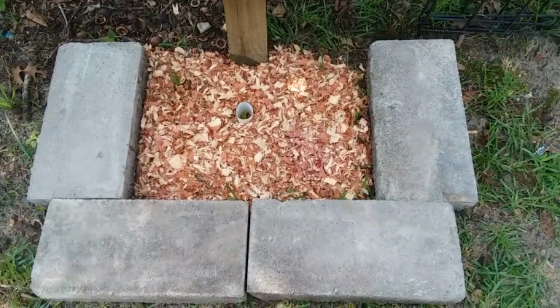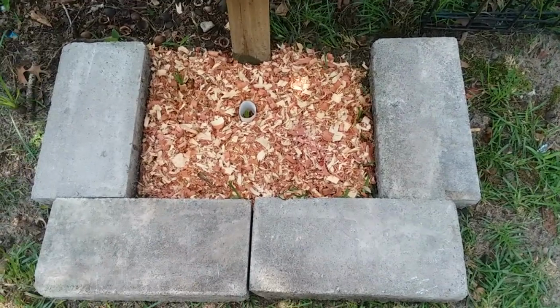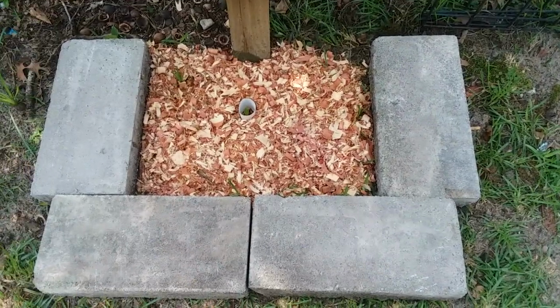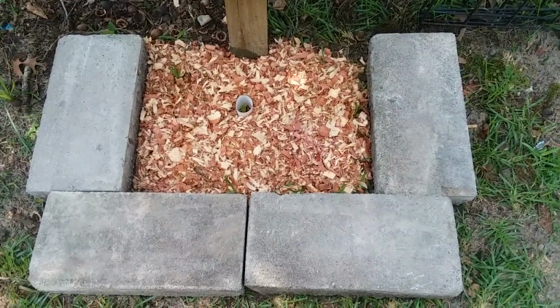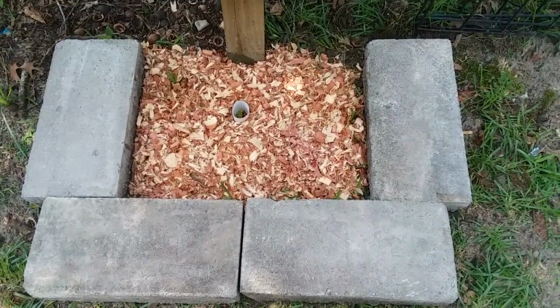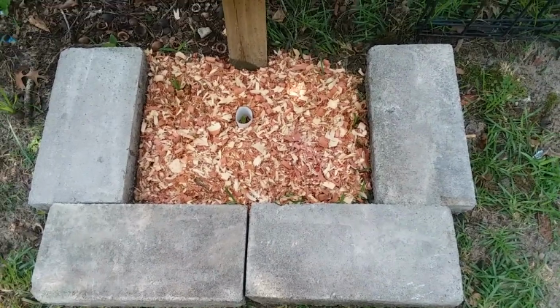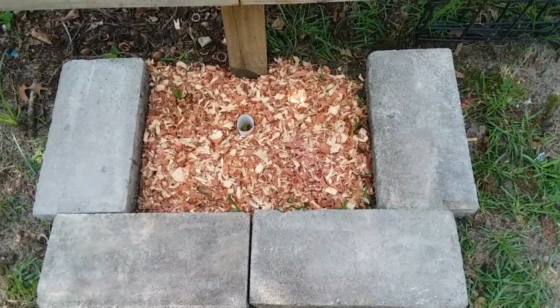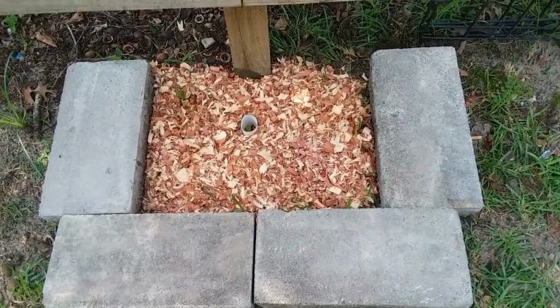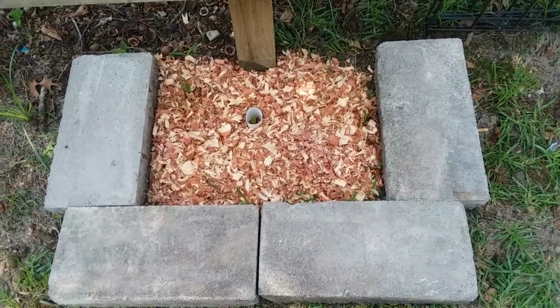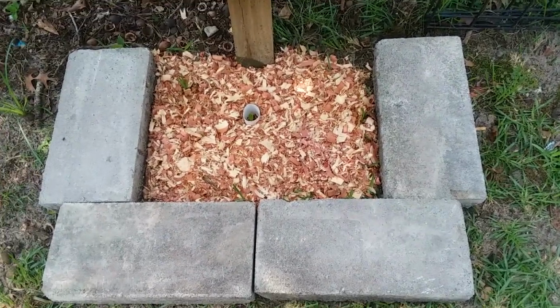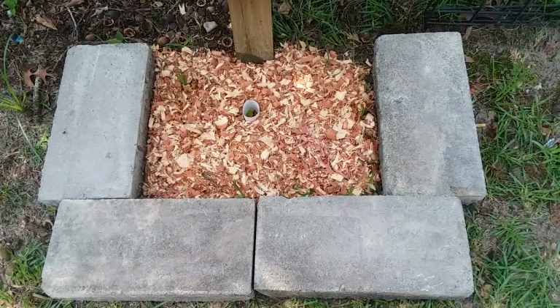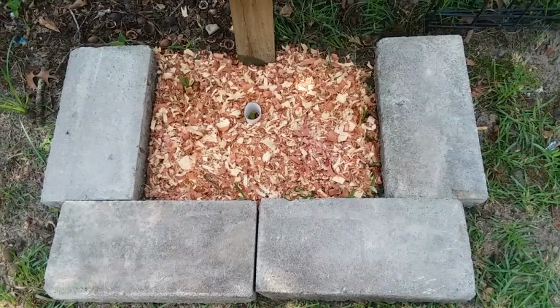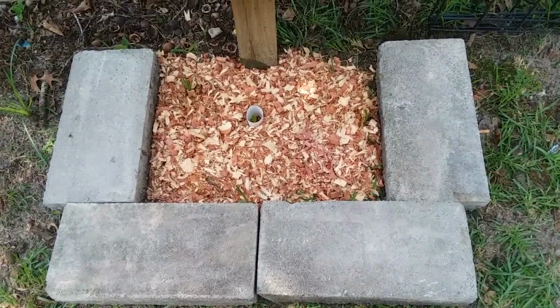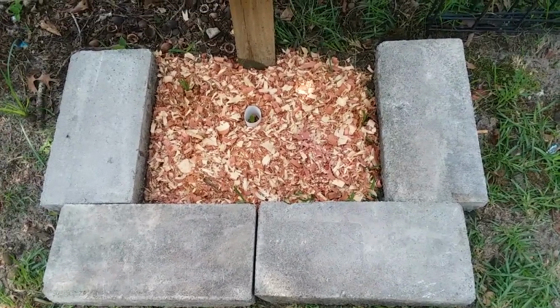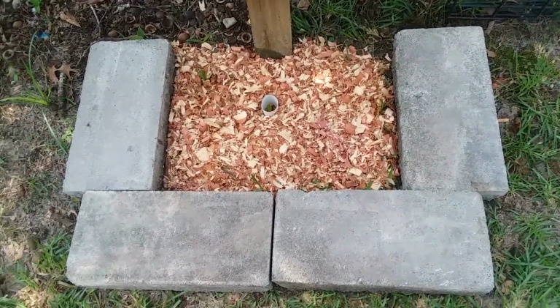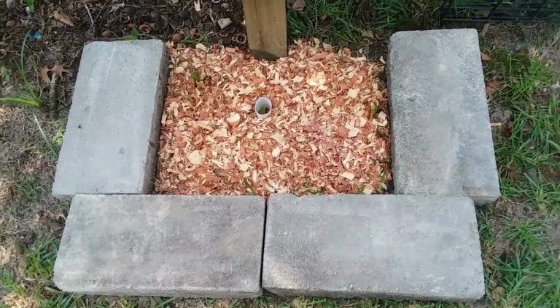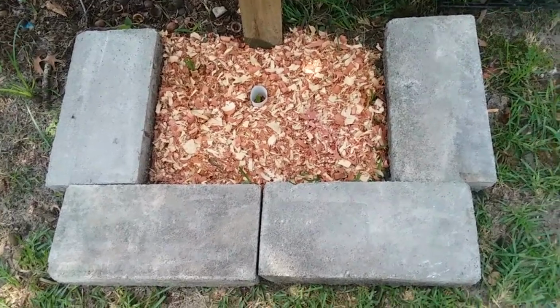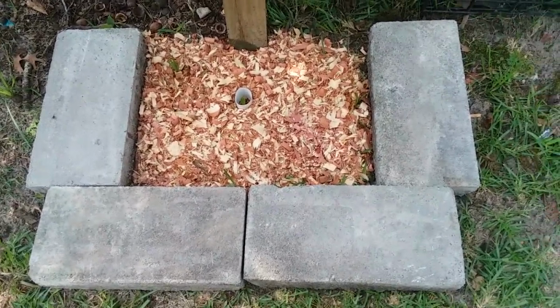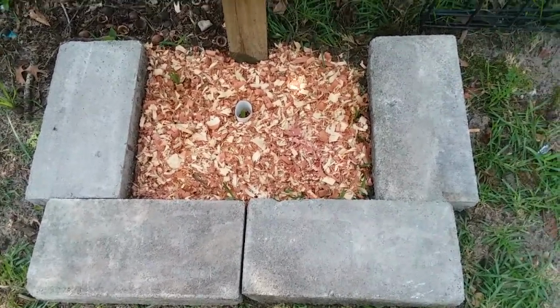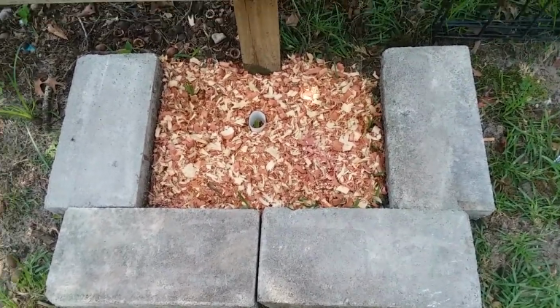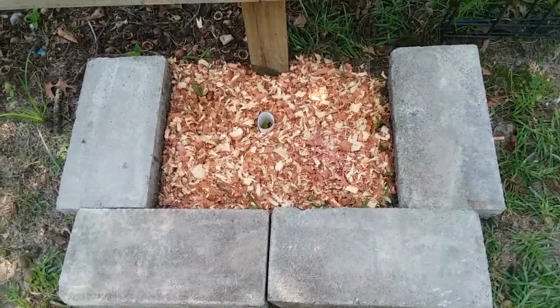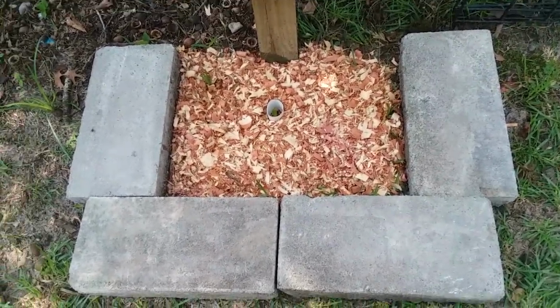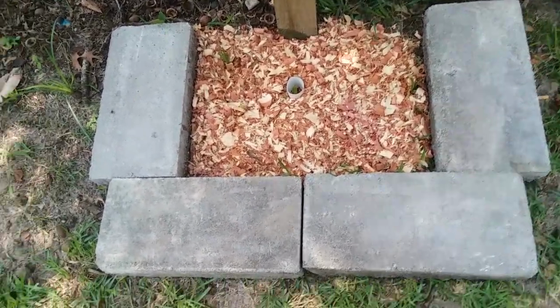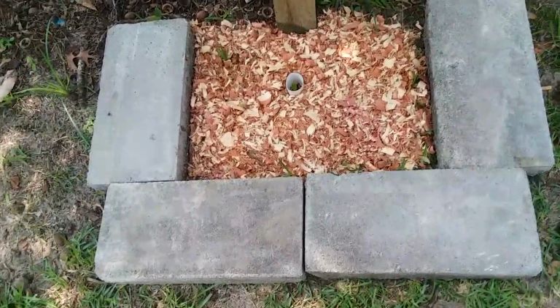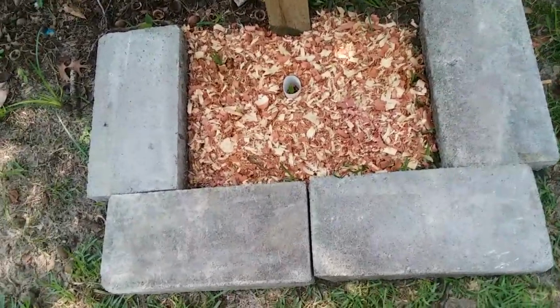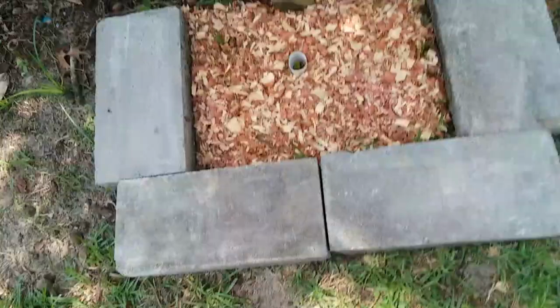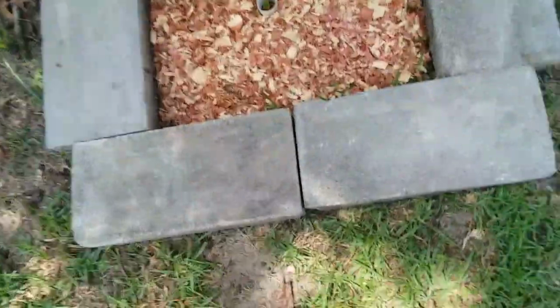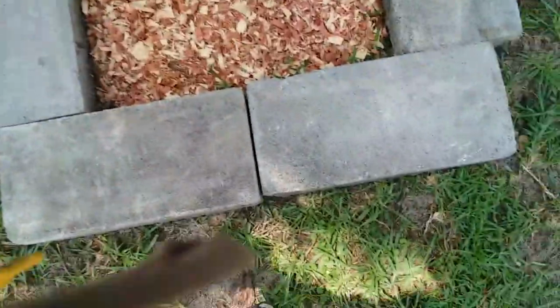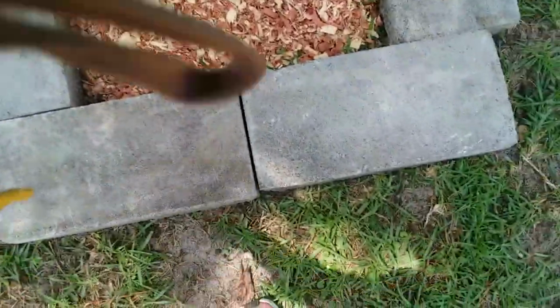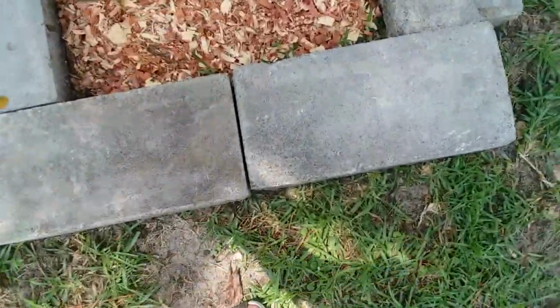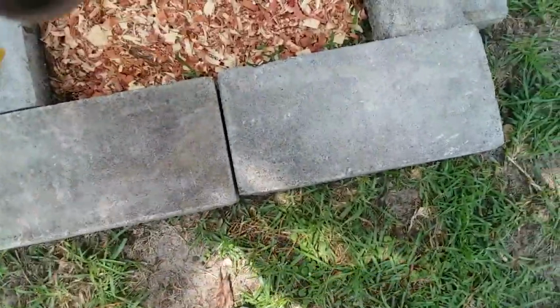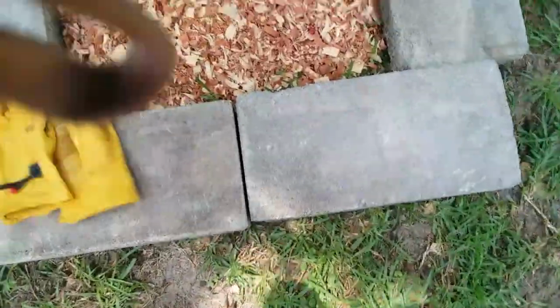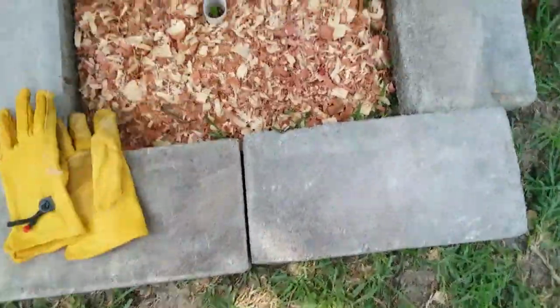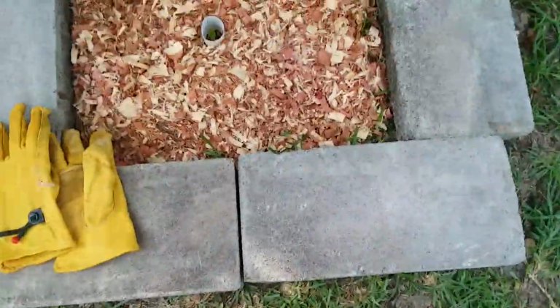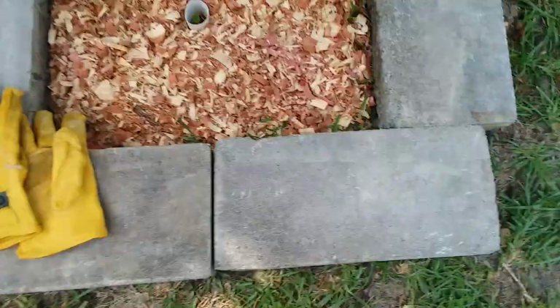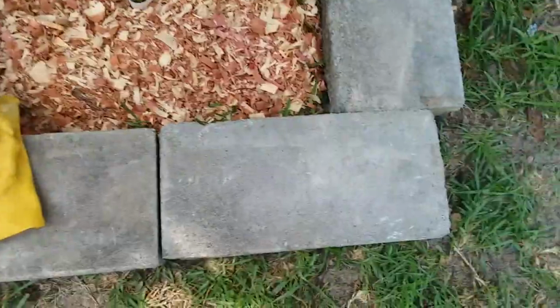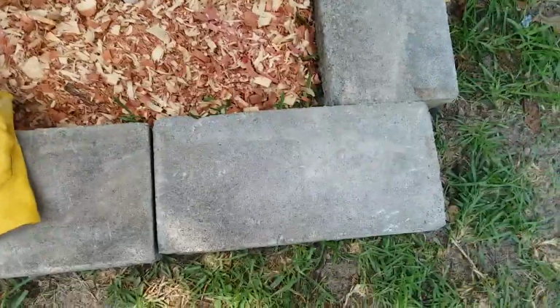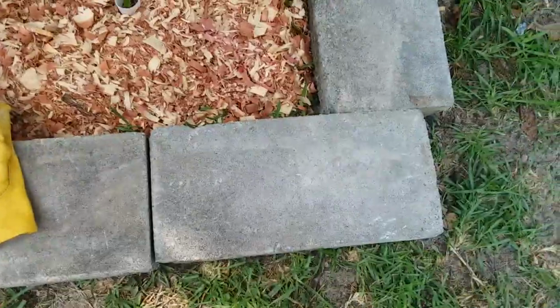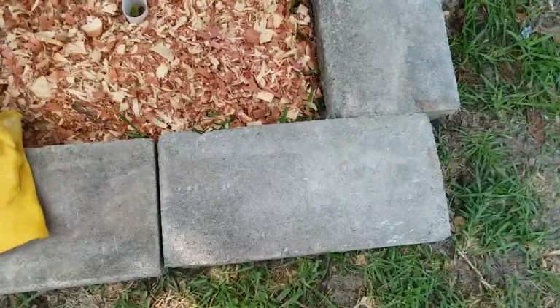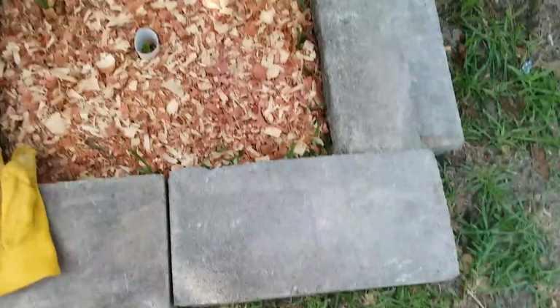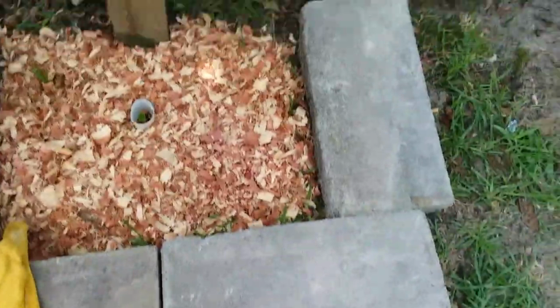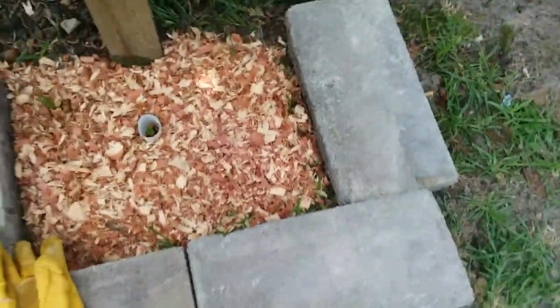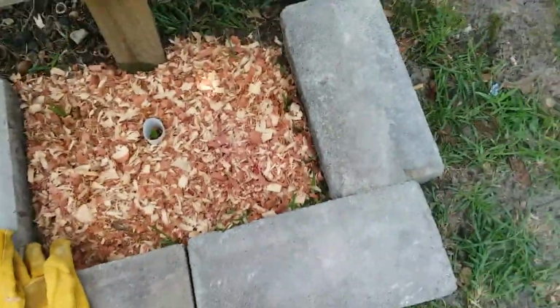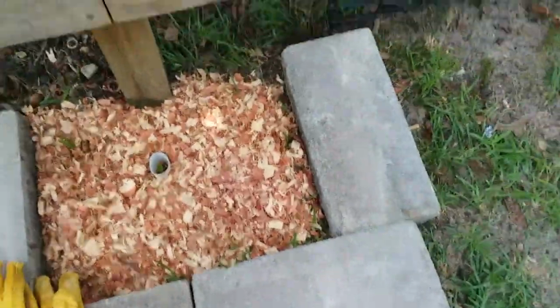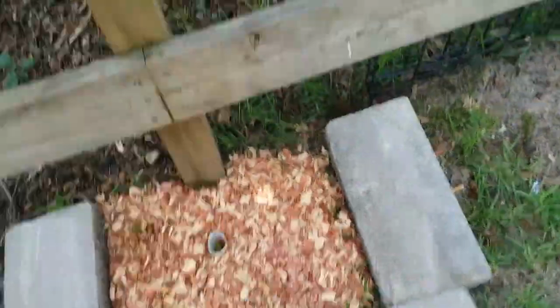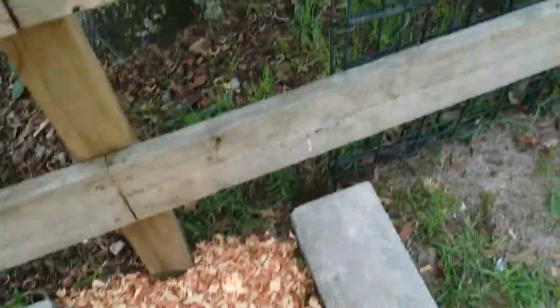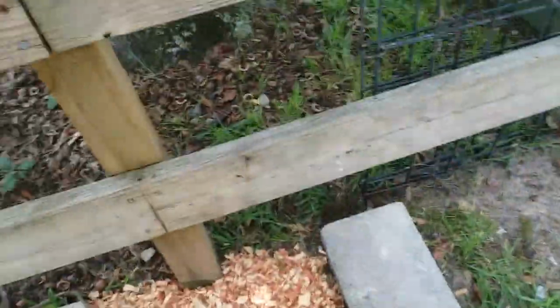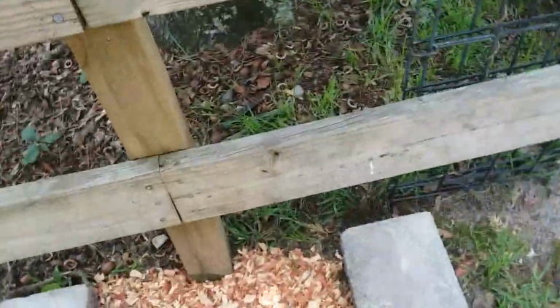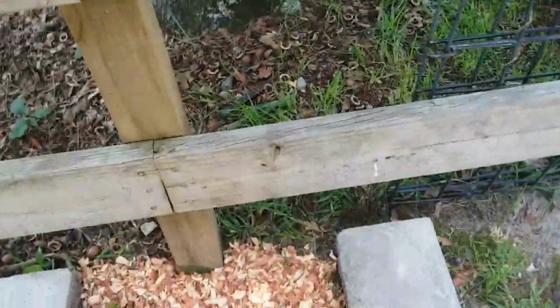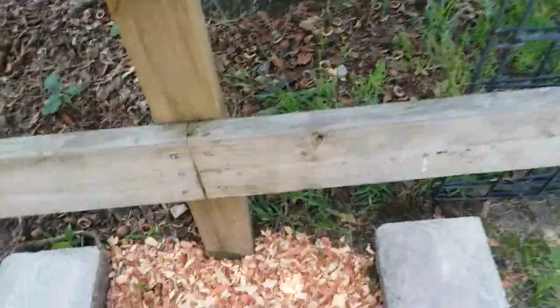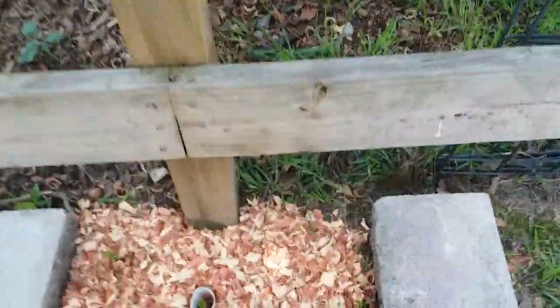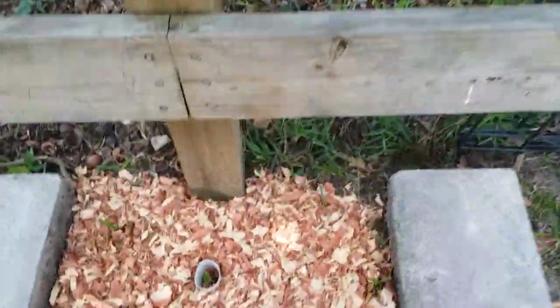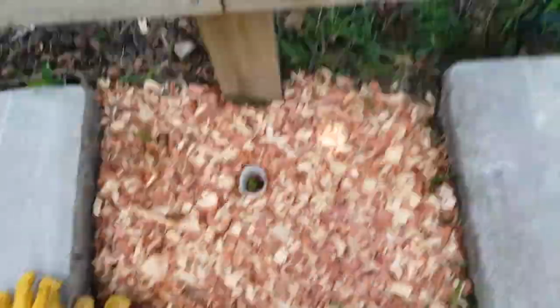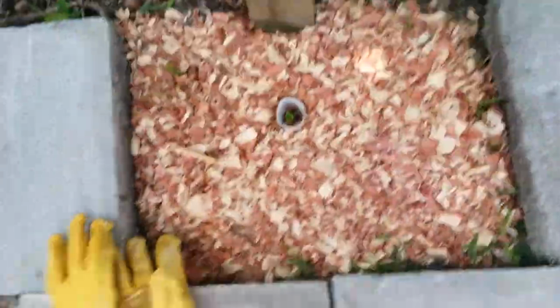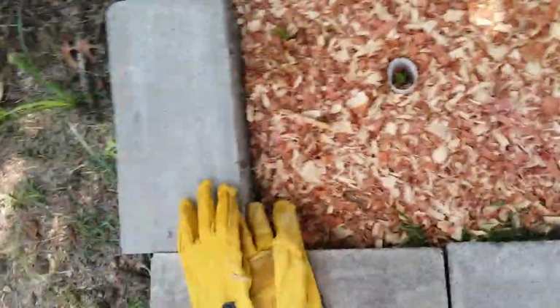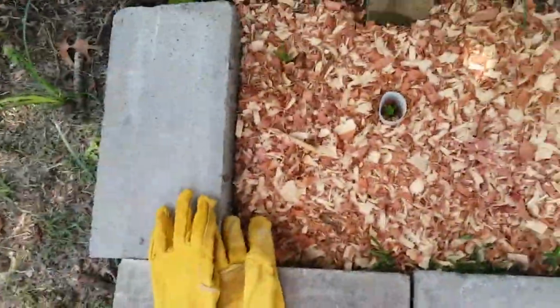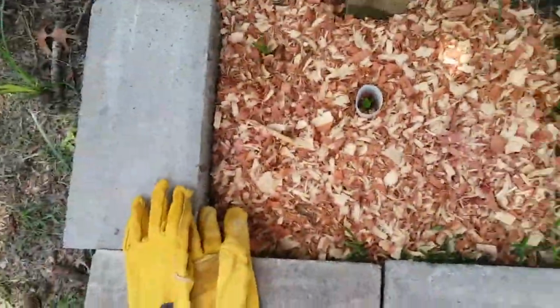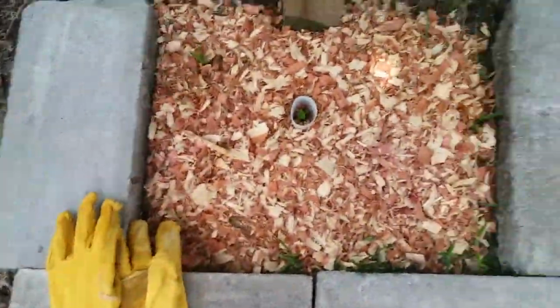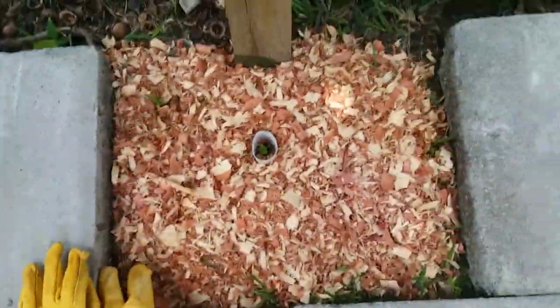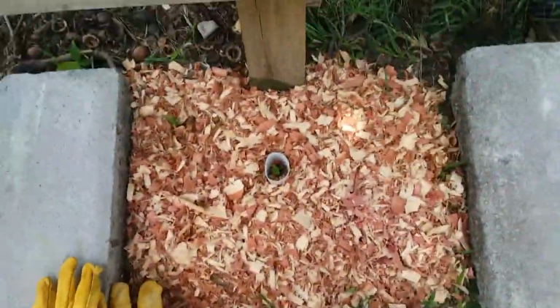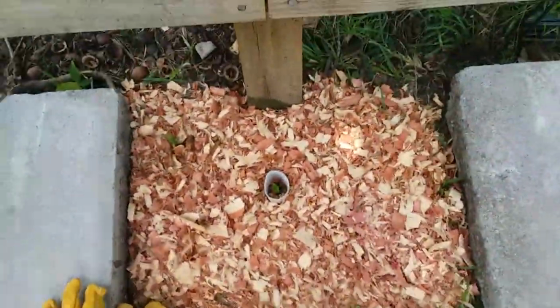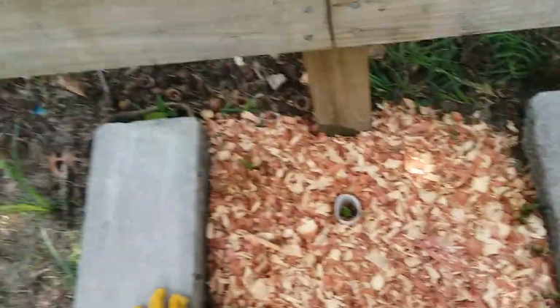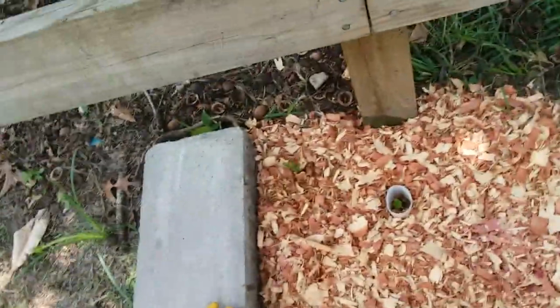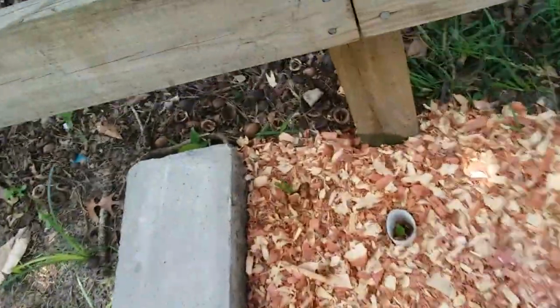It's July 19th, 2023. This is an update video. I just got these cinder blocks for free, so they are now the border.